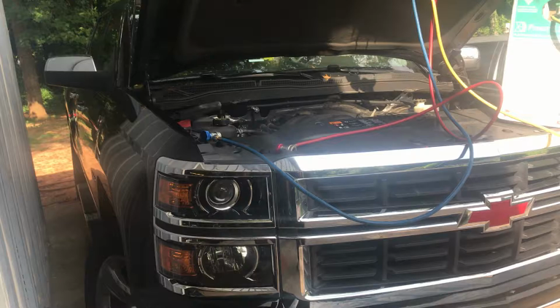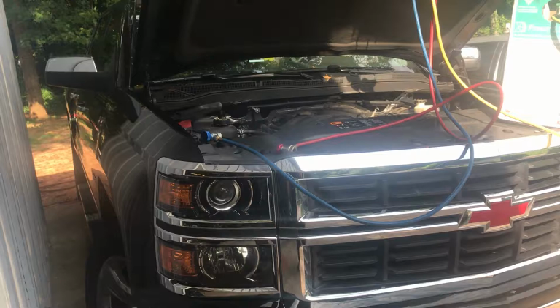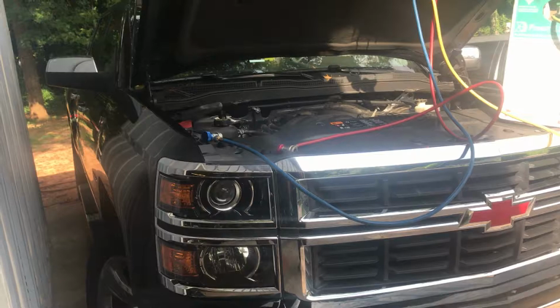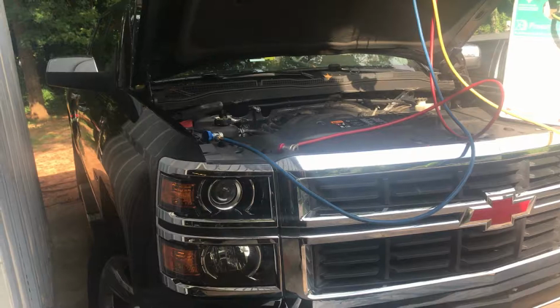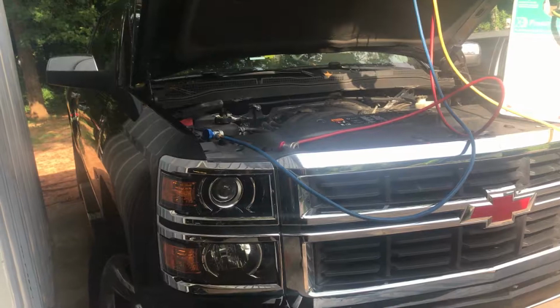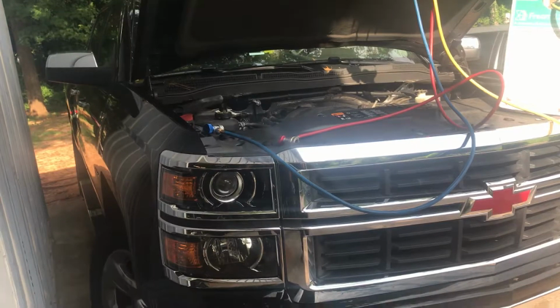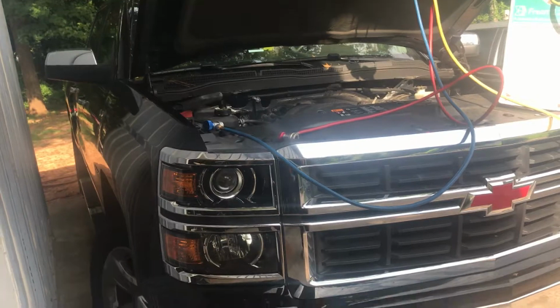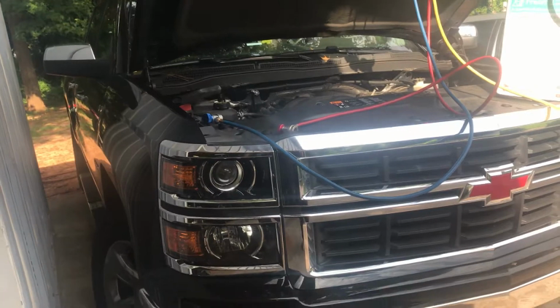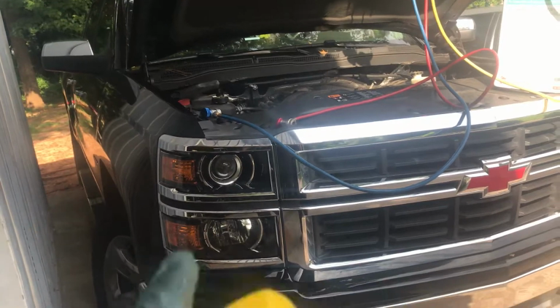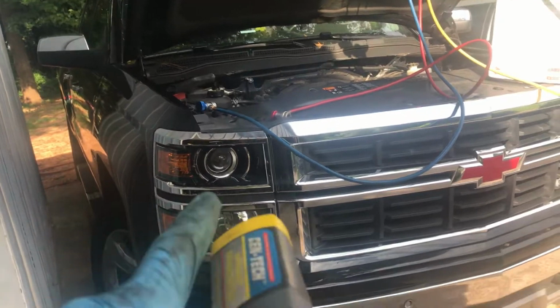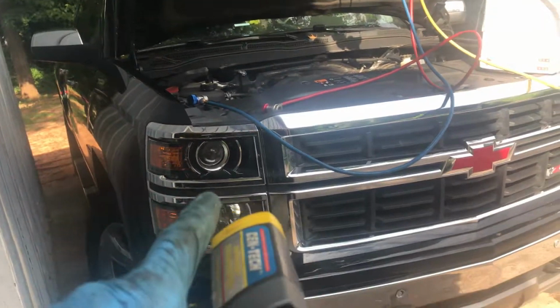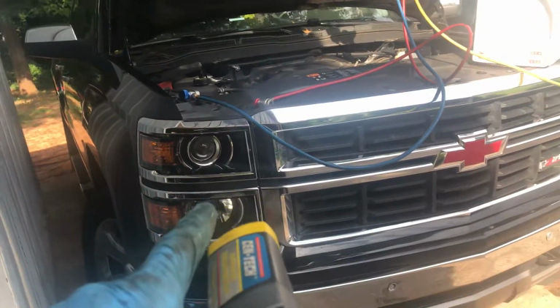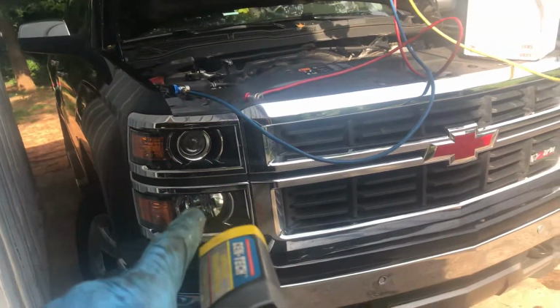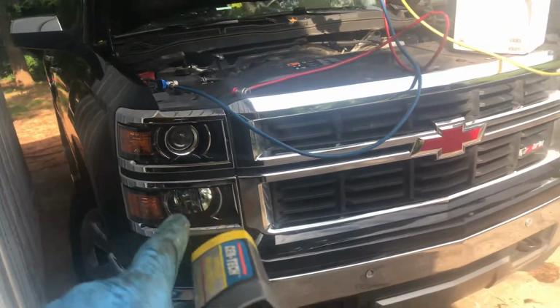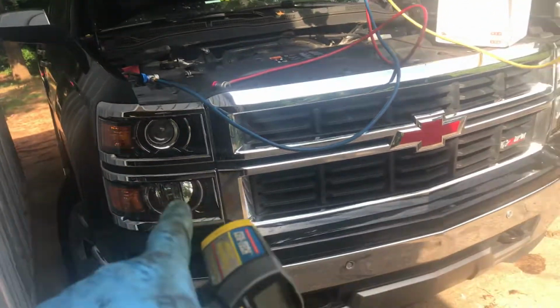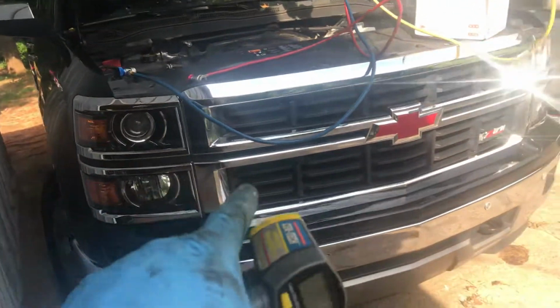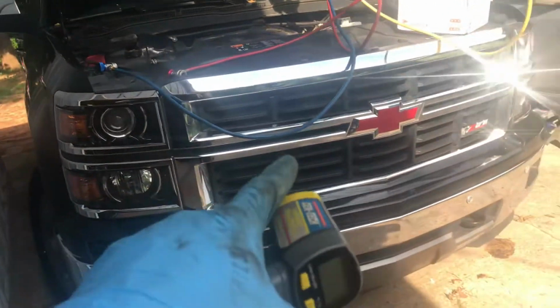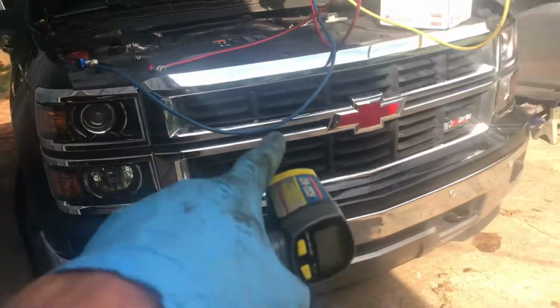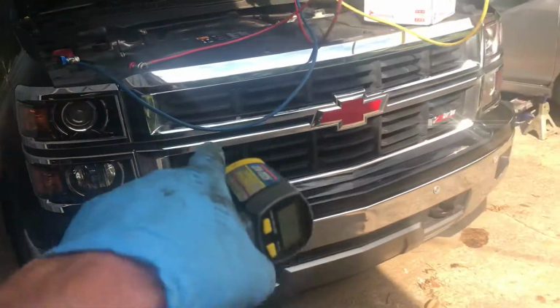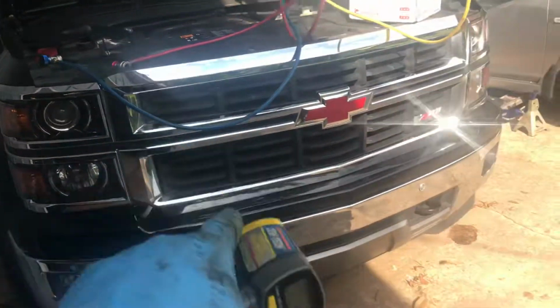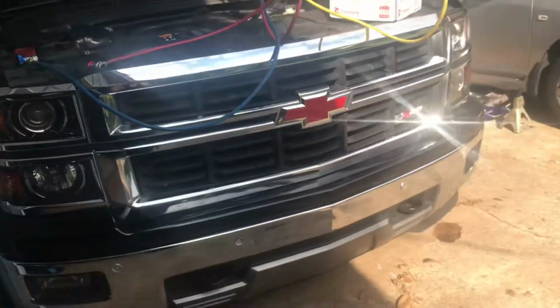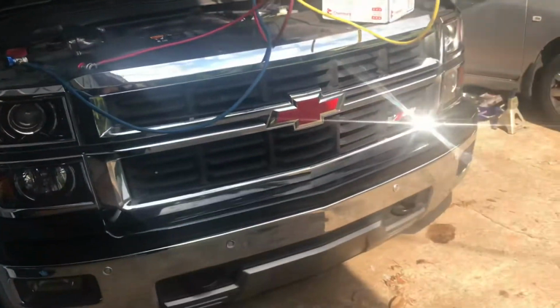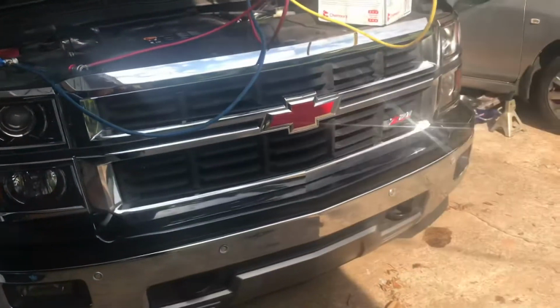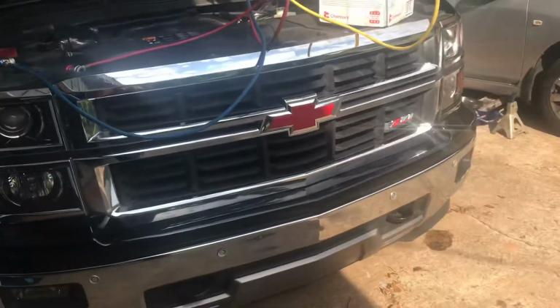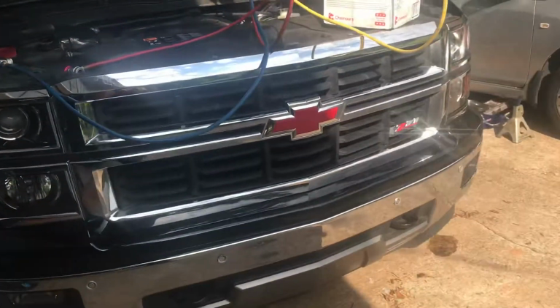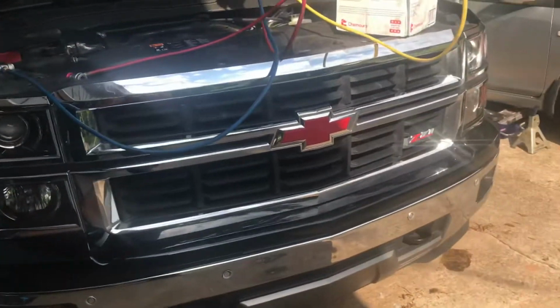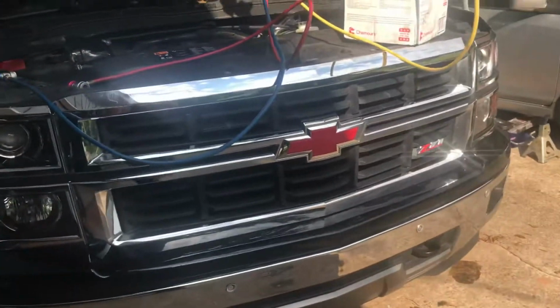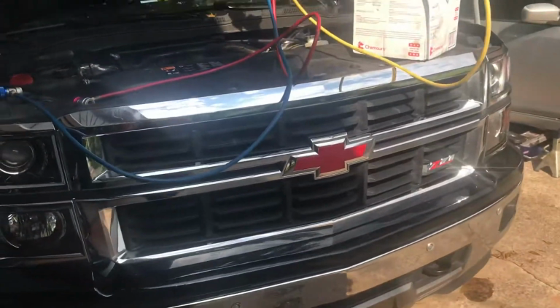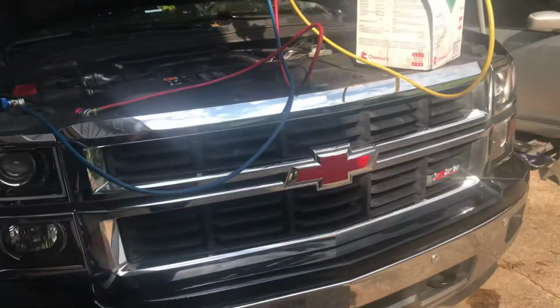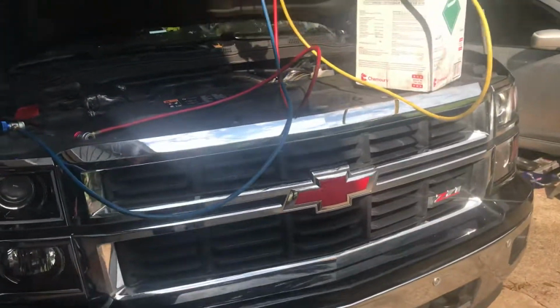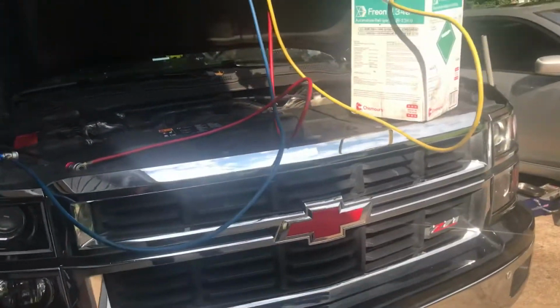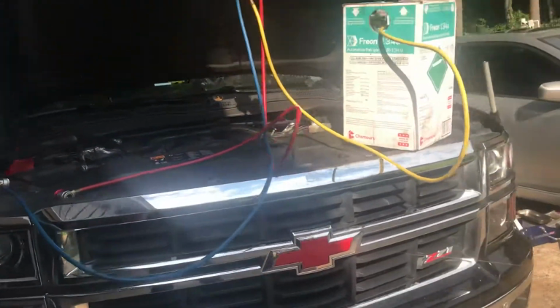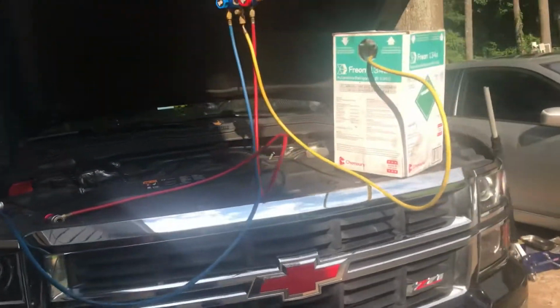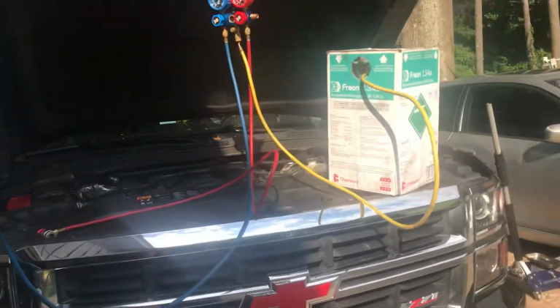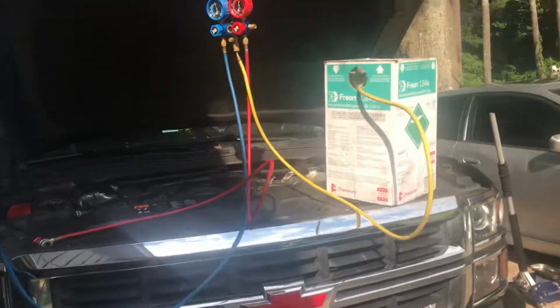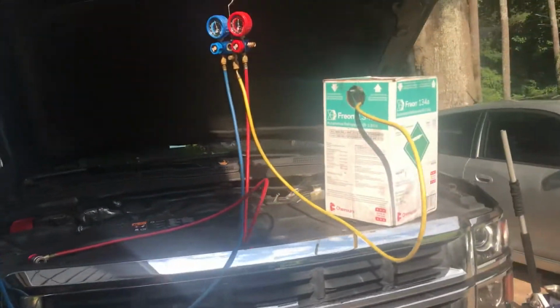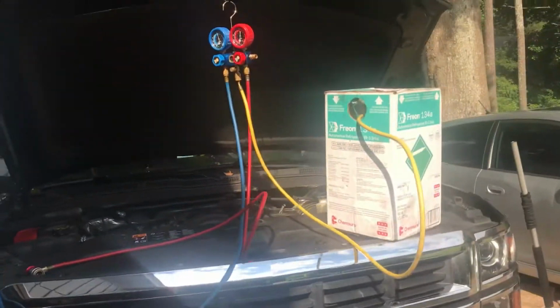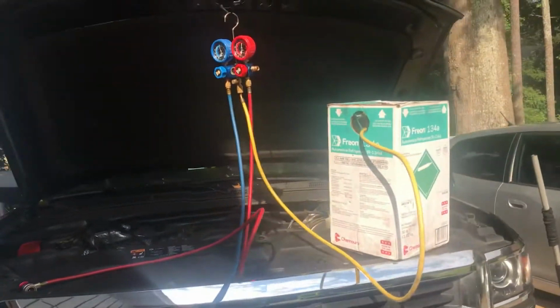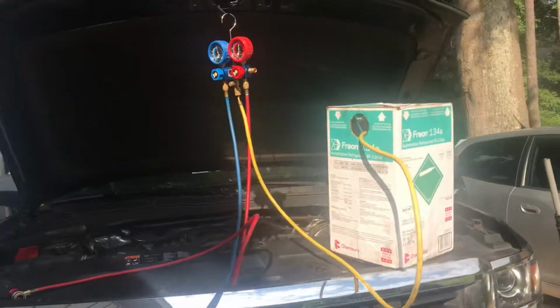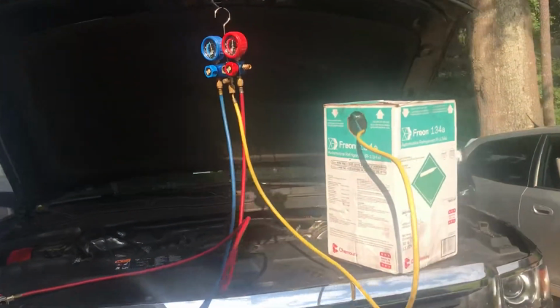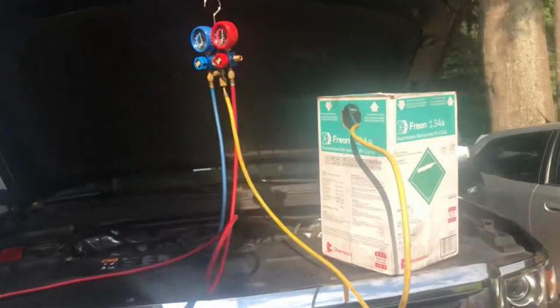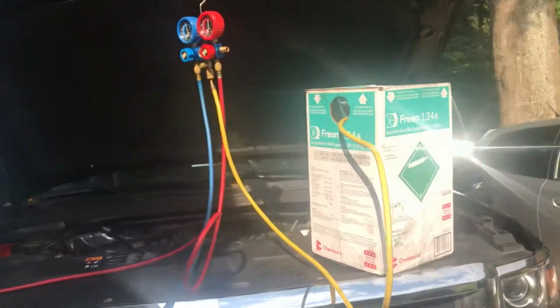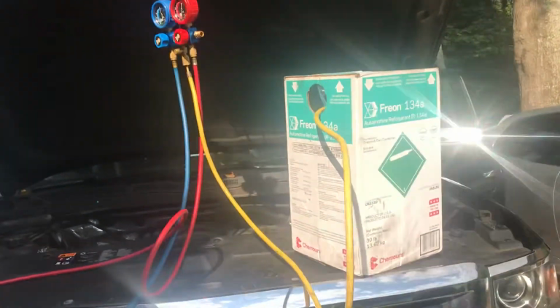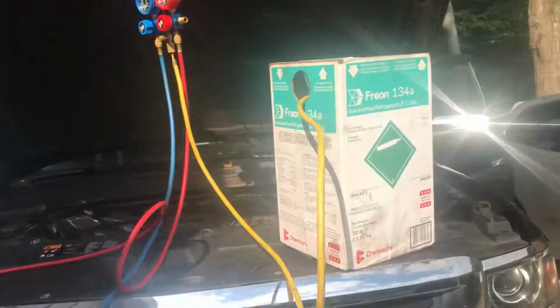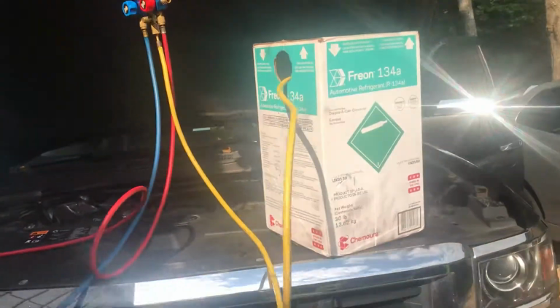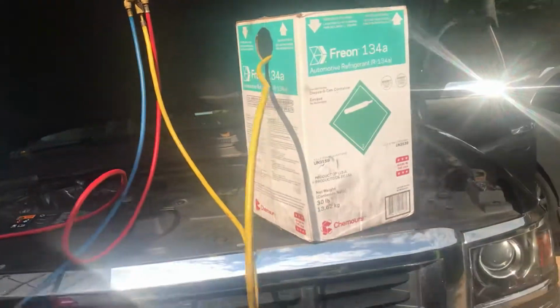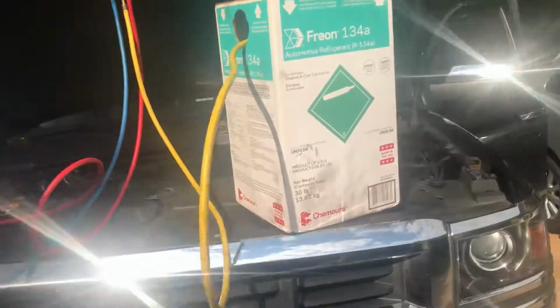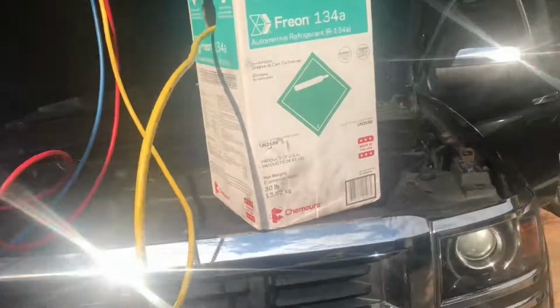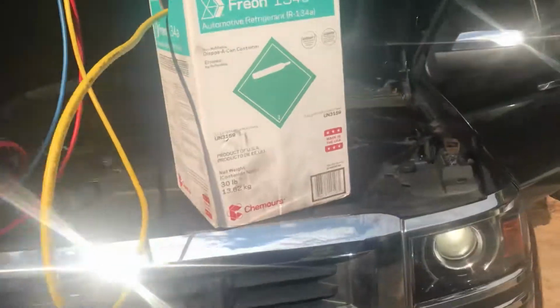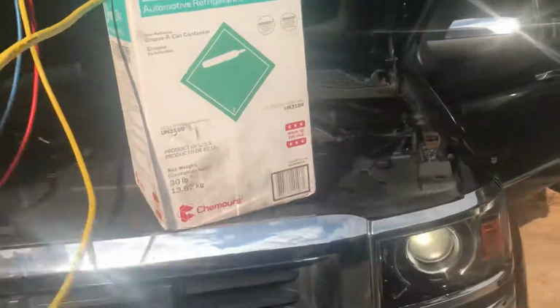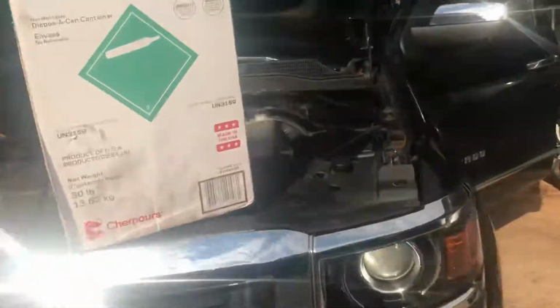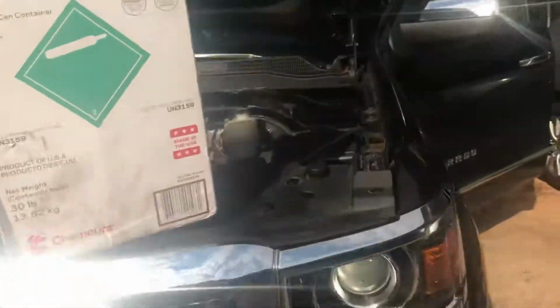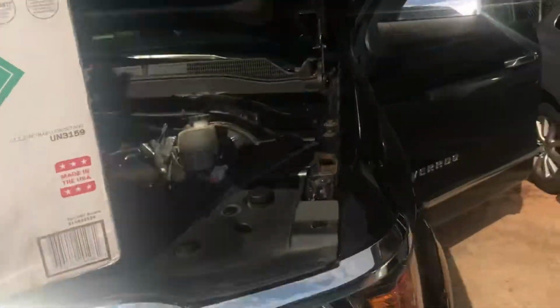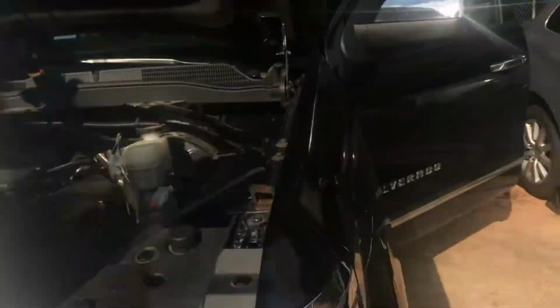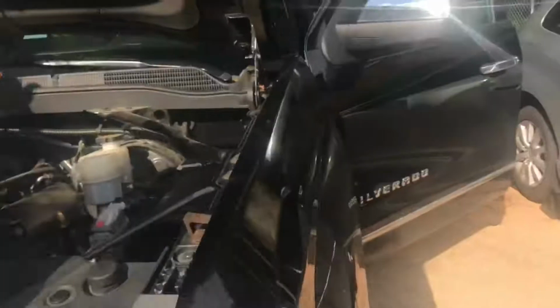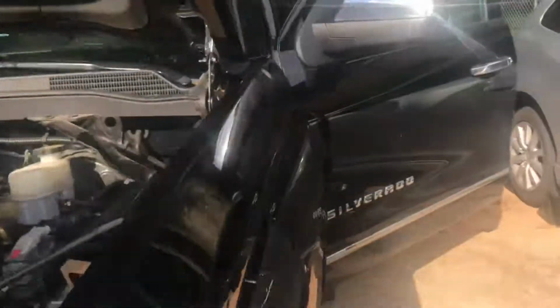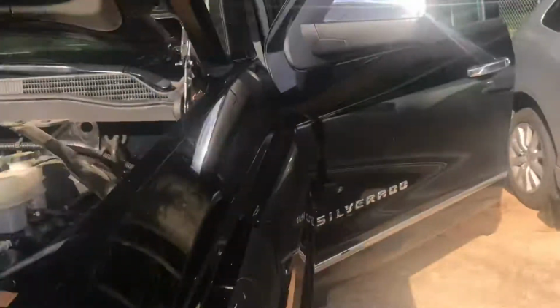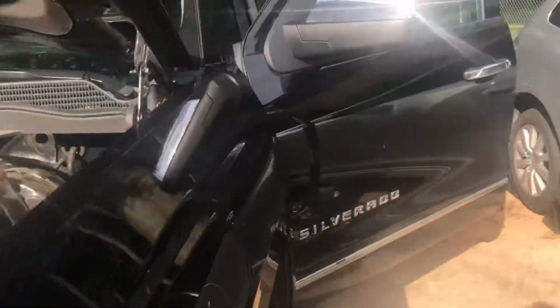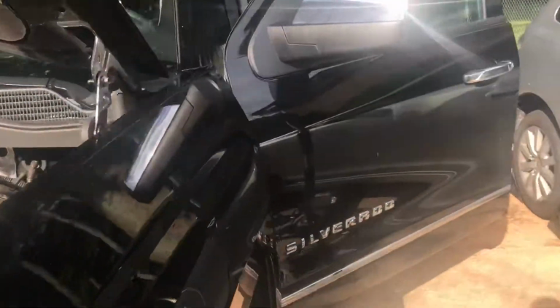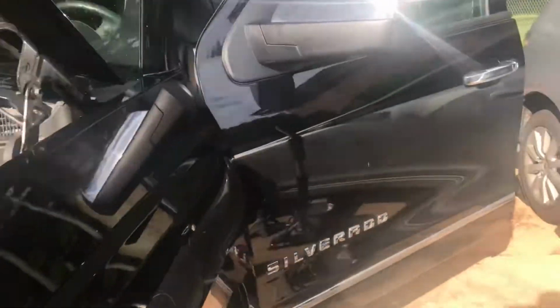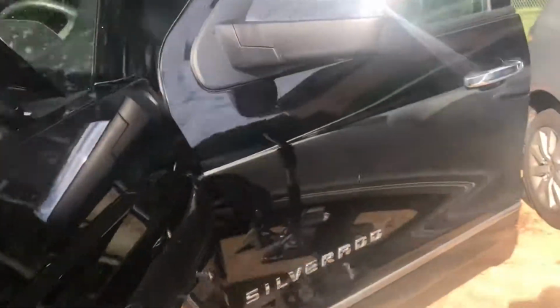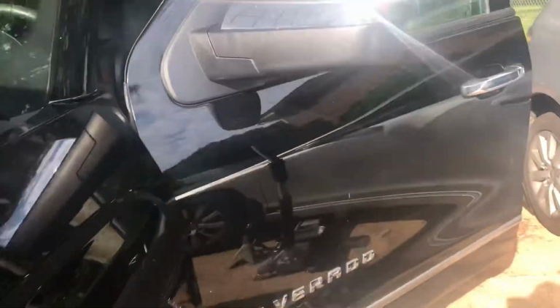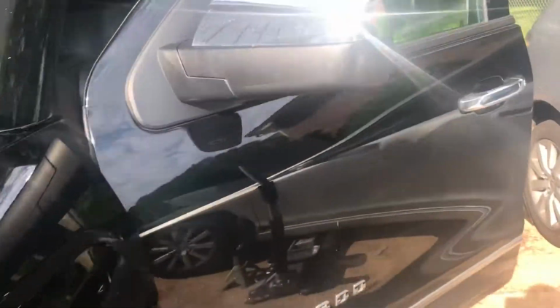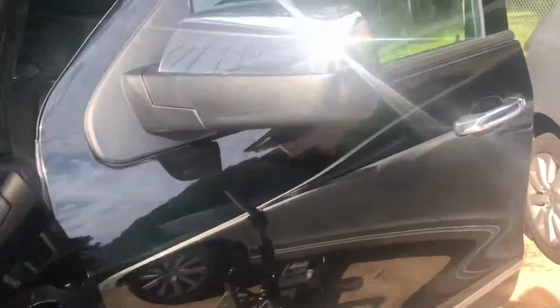All right, this is part two of putting the 7 back together. We've got all the 3-on pump back into it.